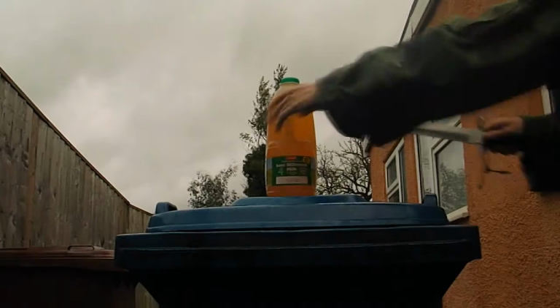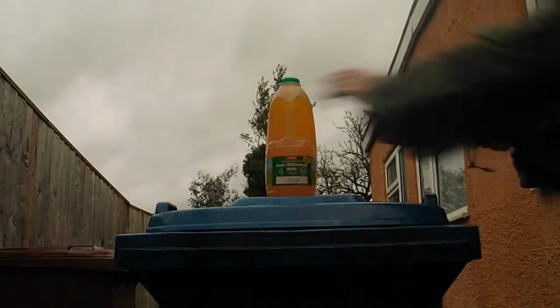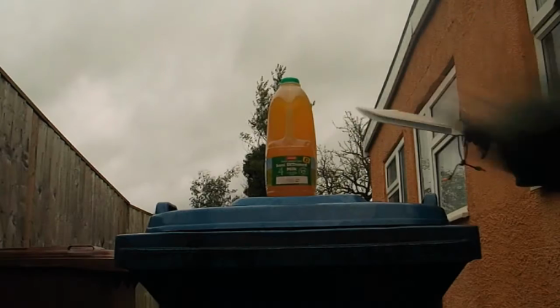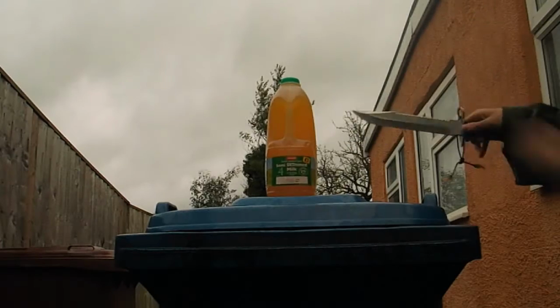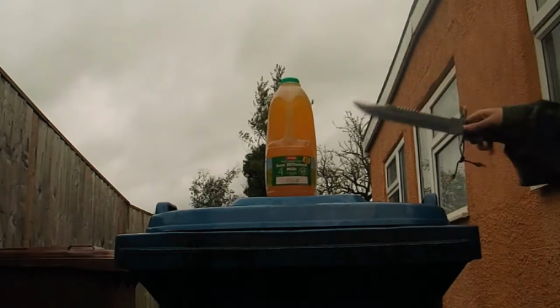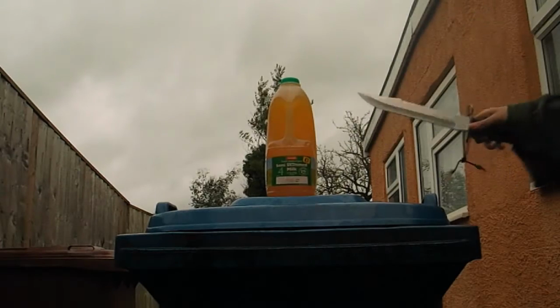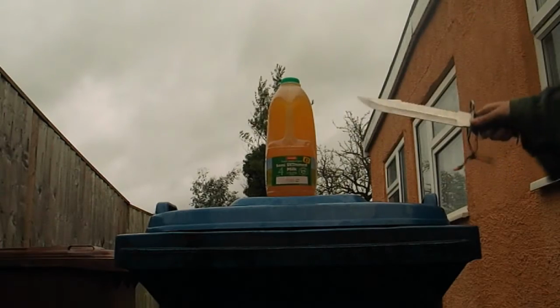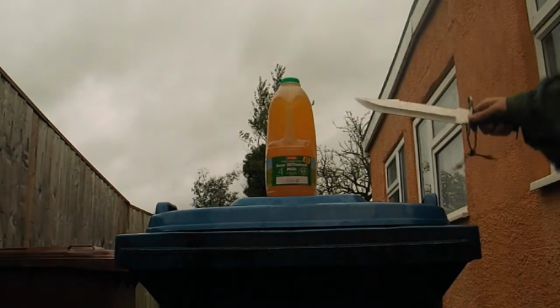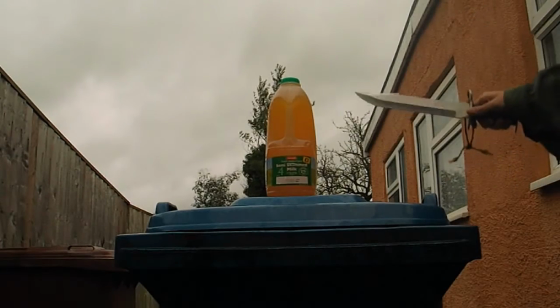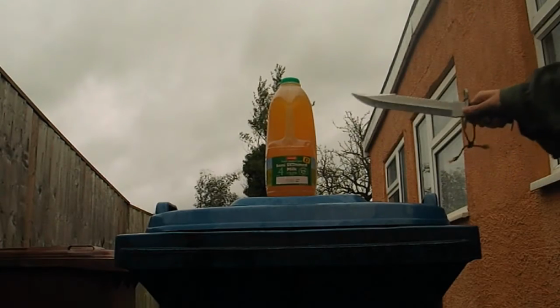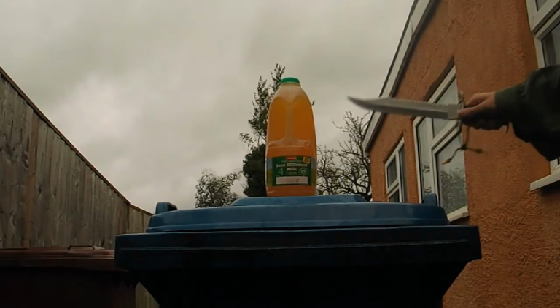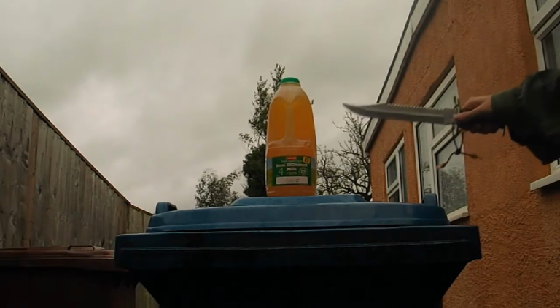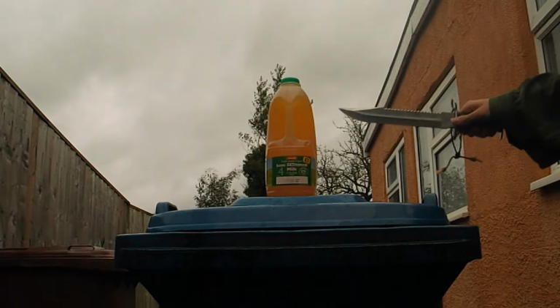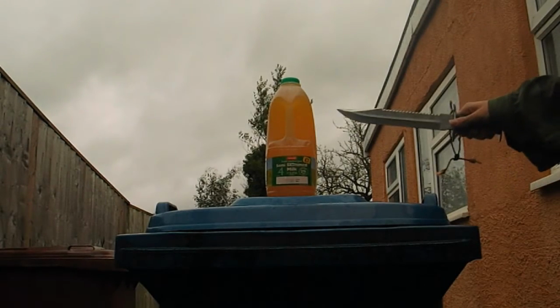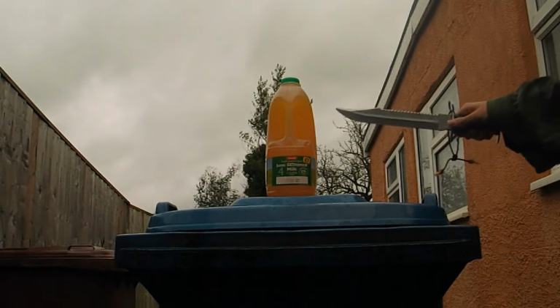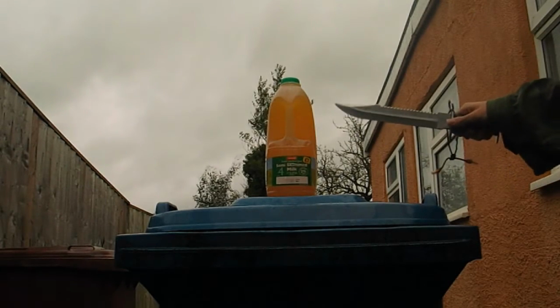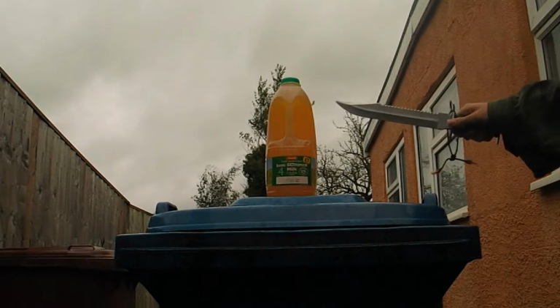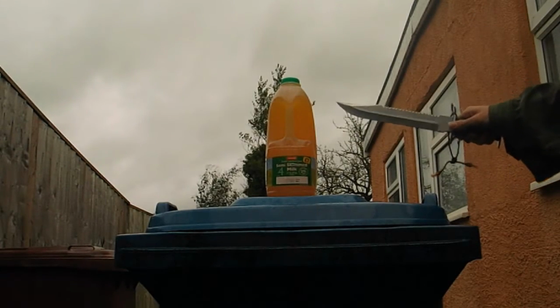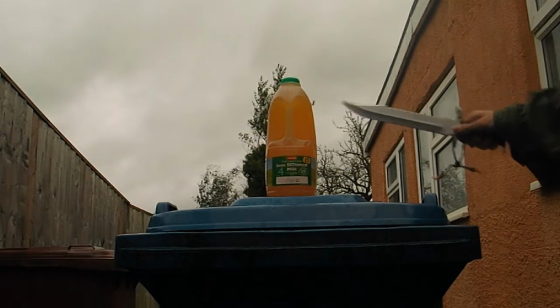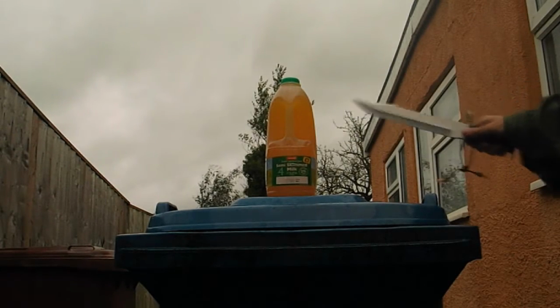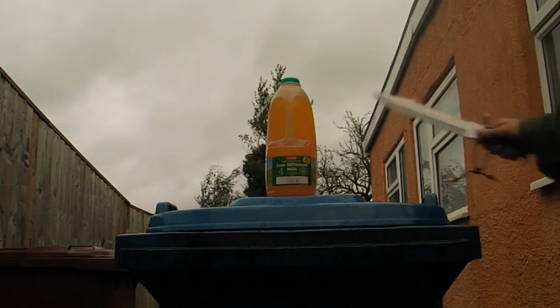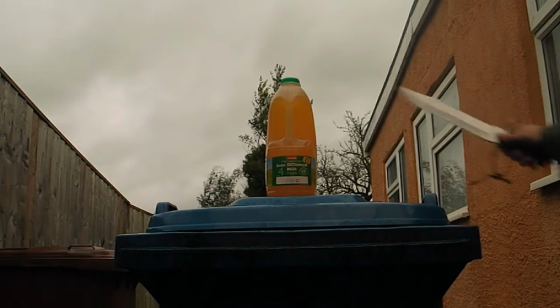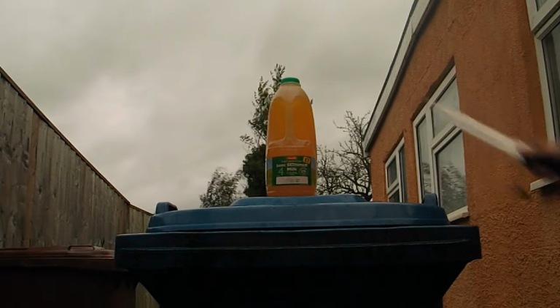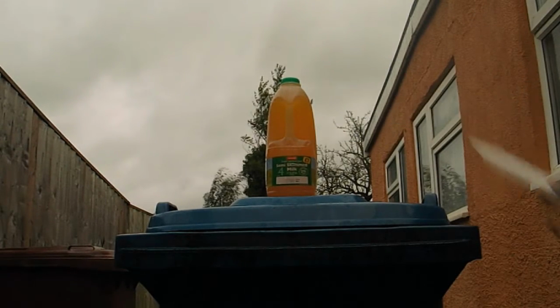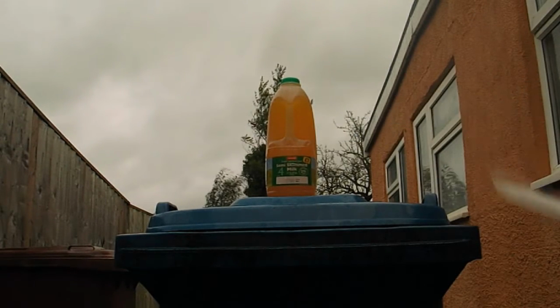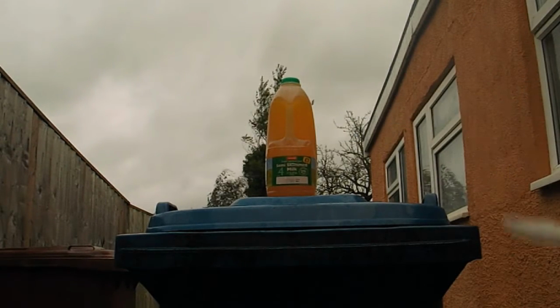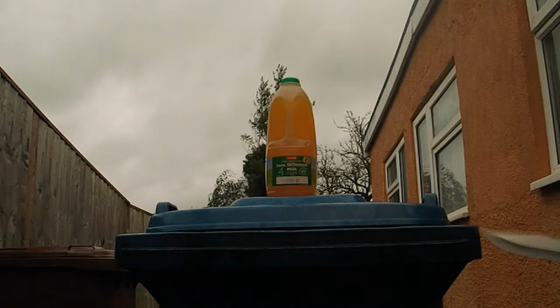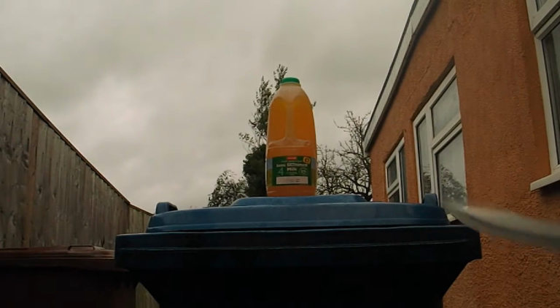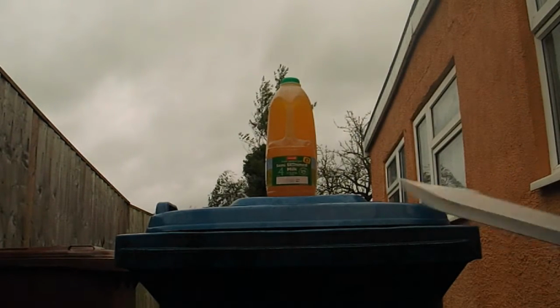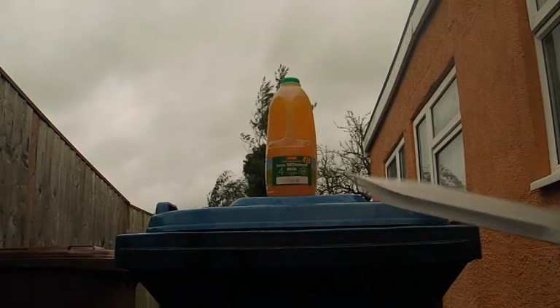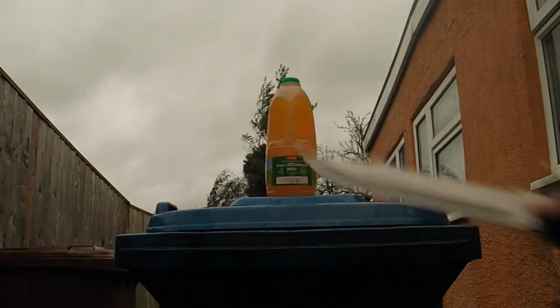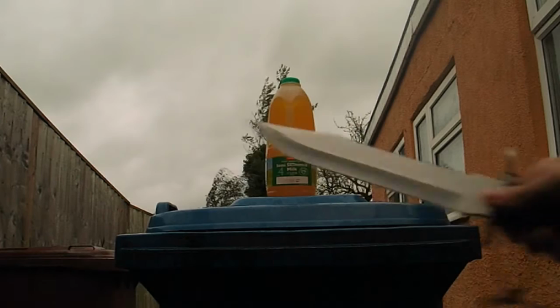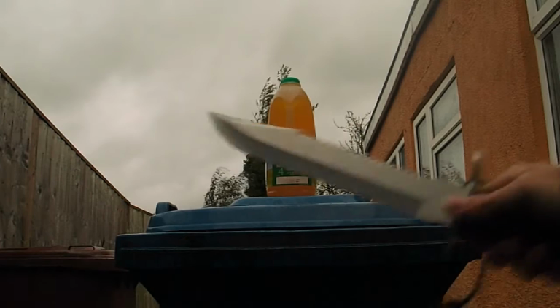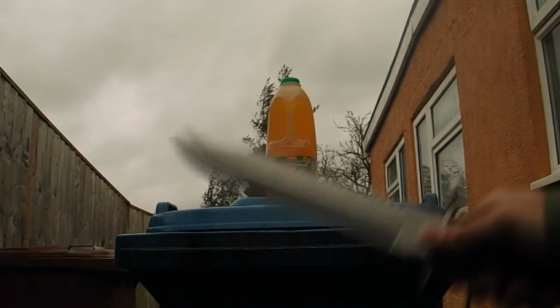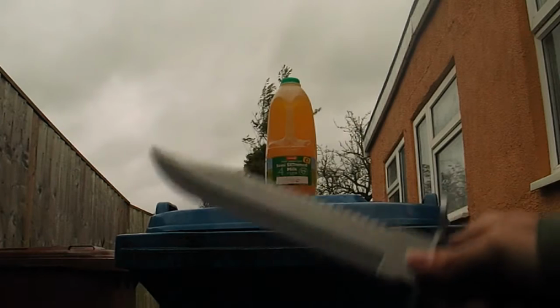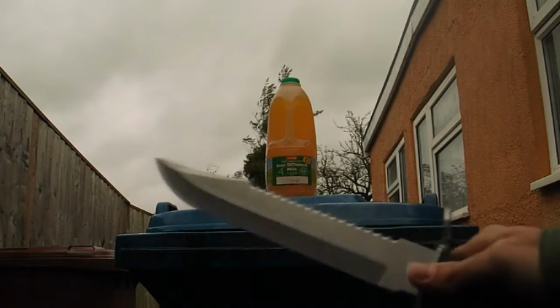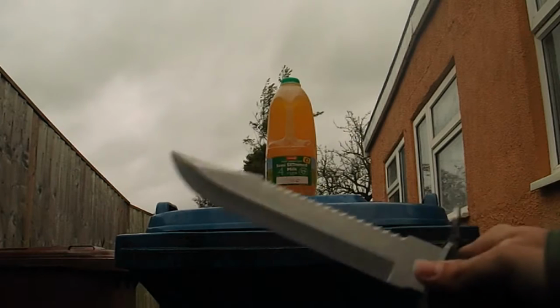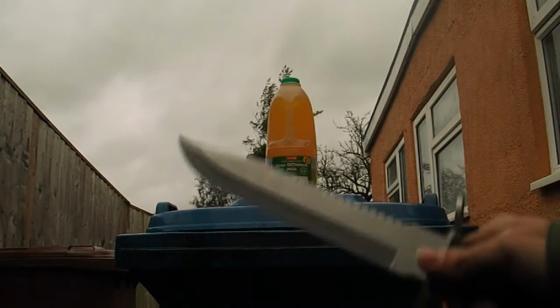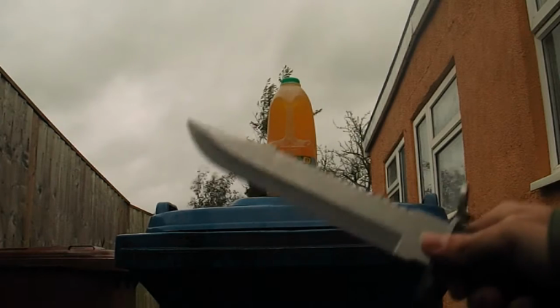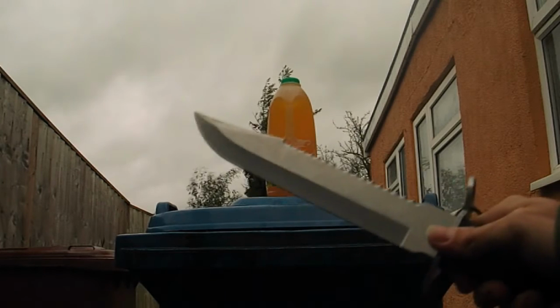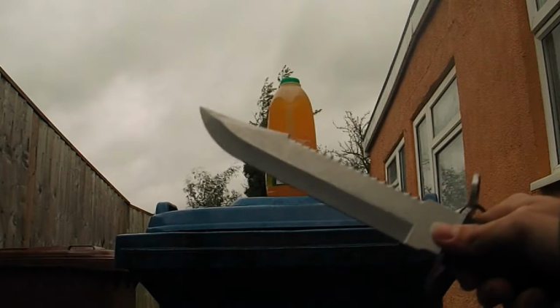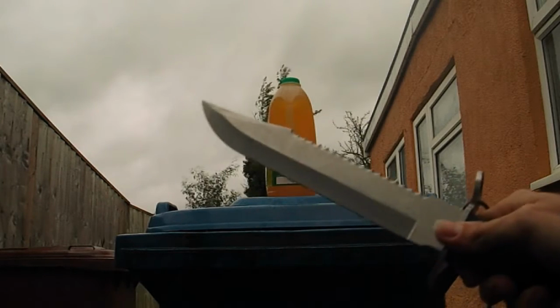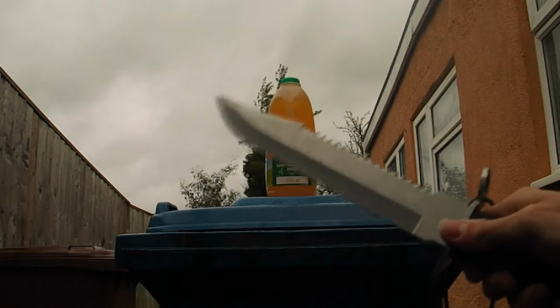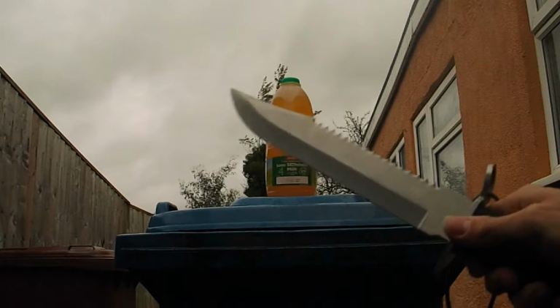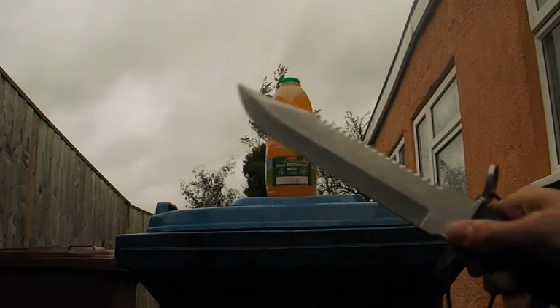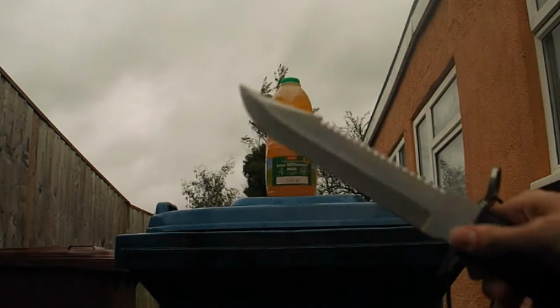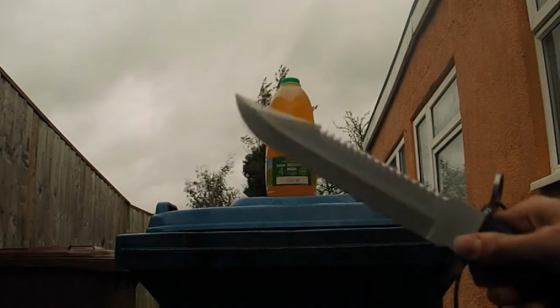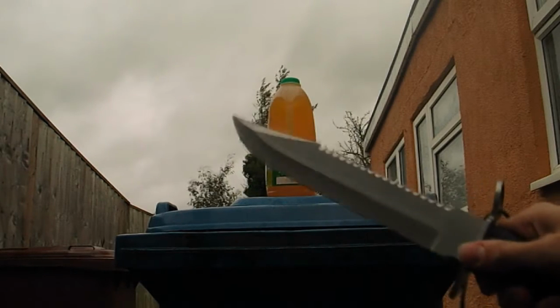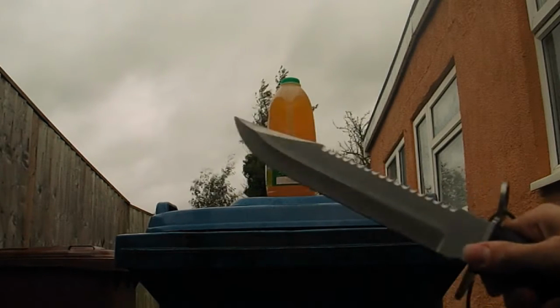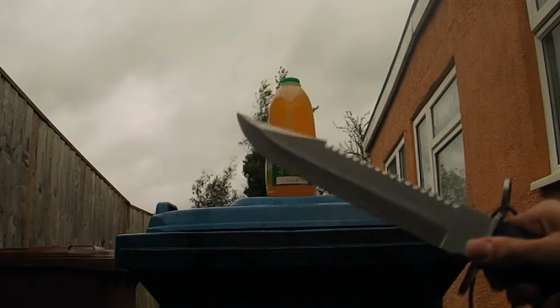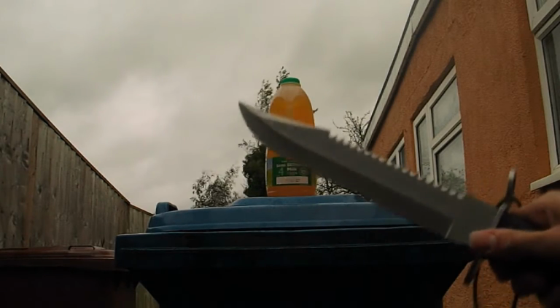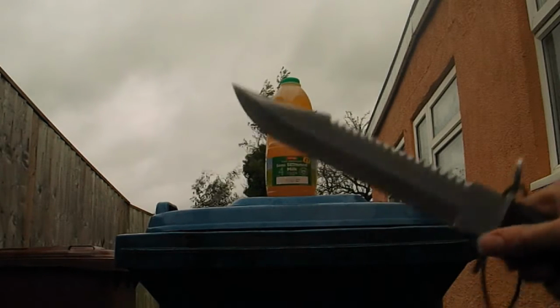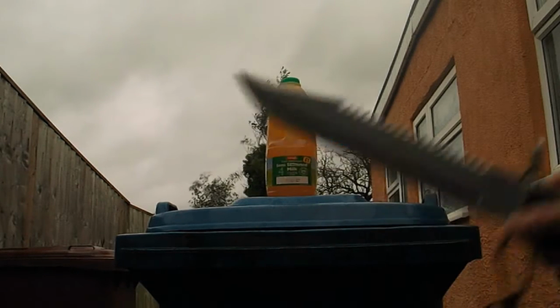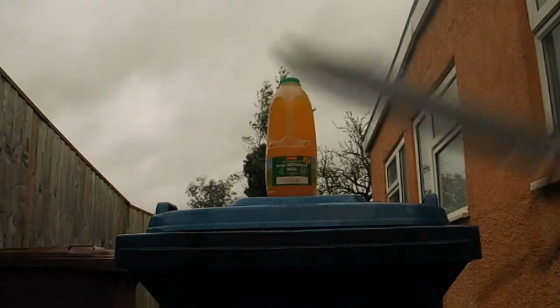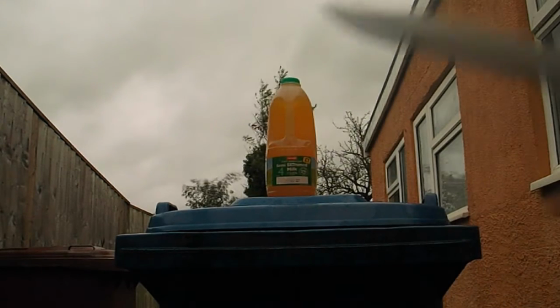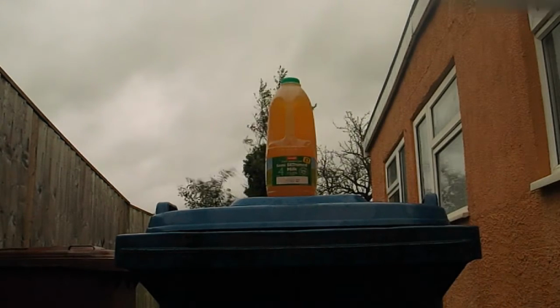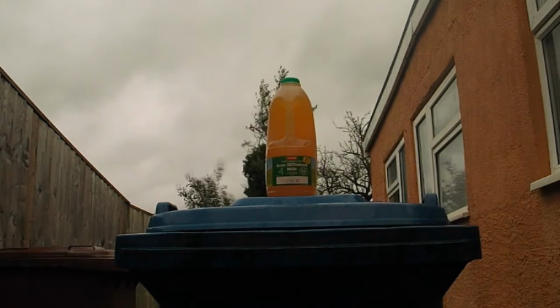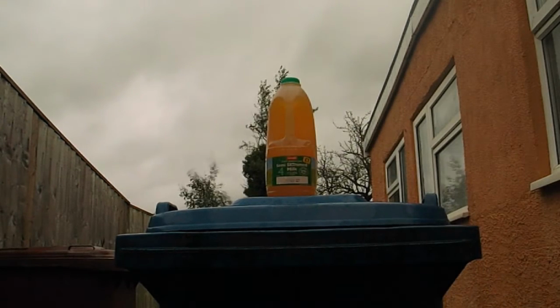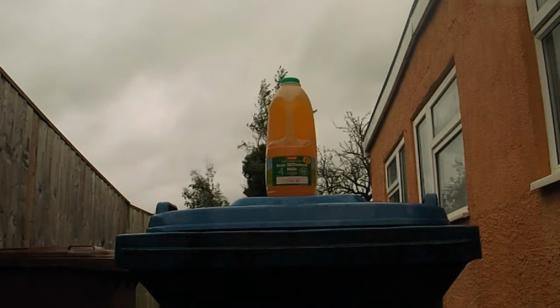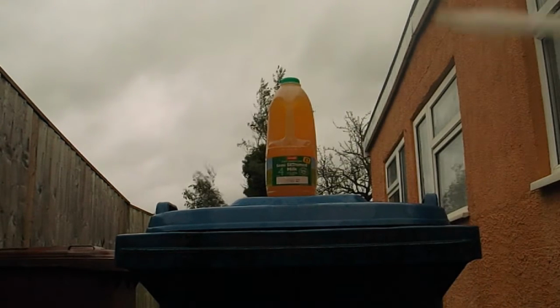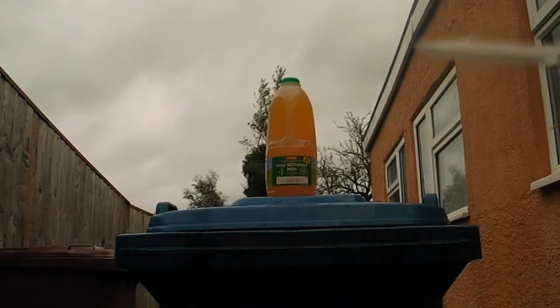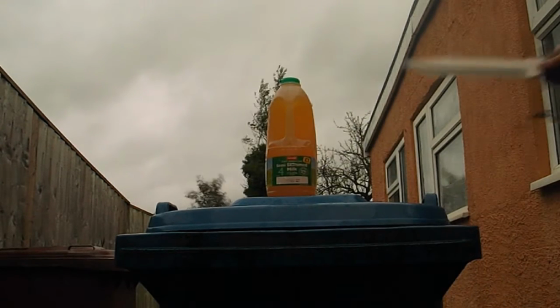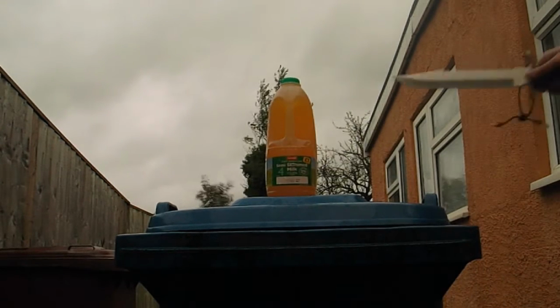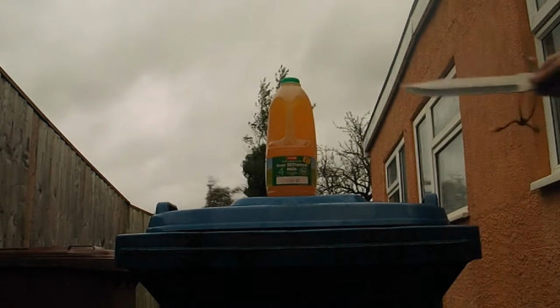Being a bayonet knife the primary function should always be to stab, so we're going to try stabbing this and see if it still goes through easily.